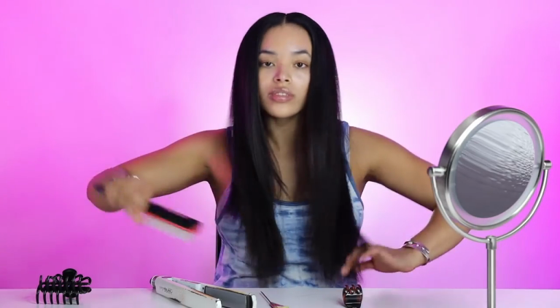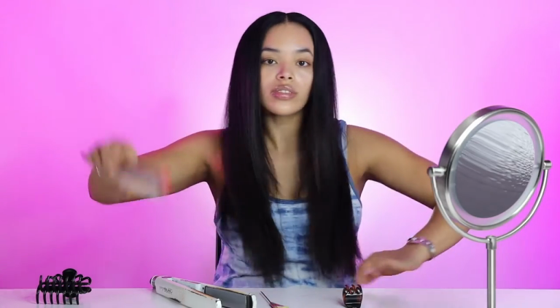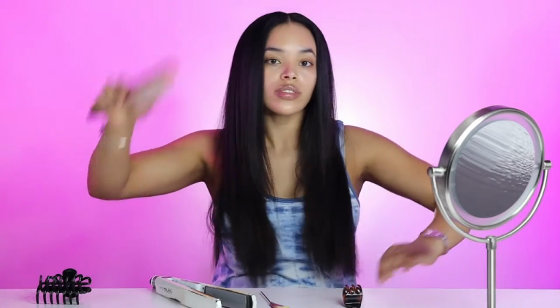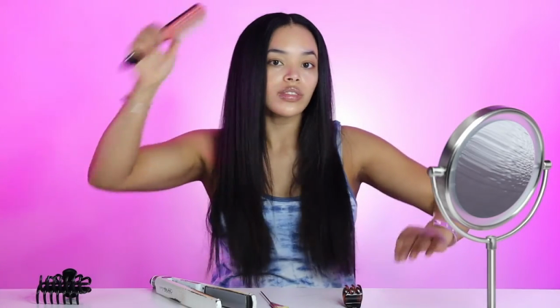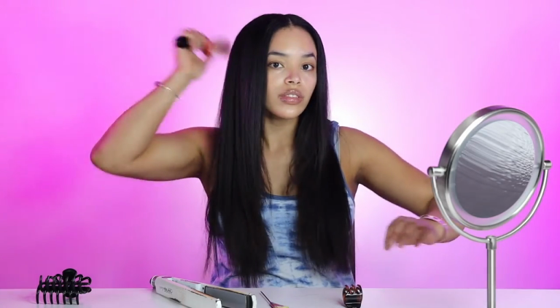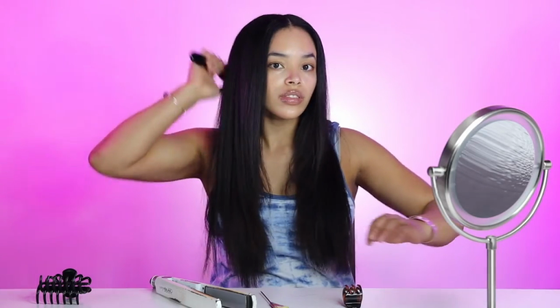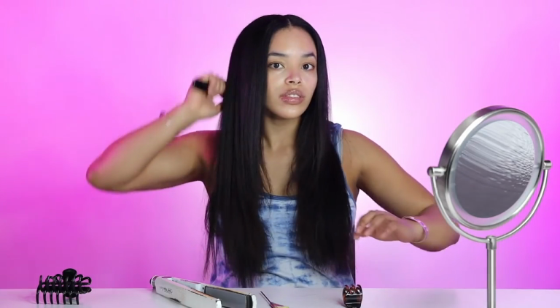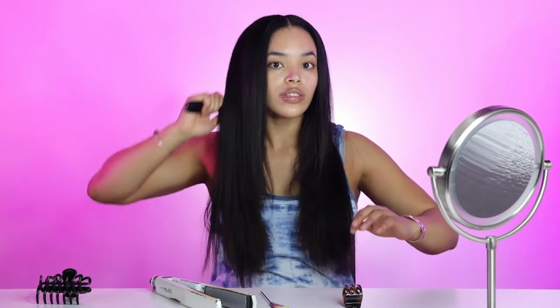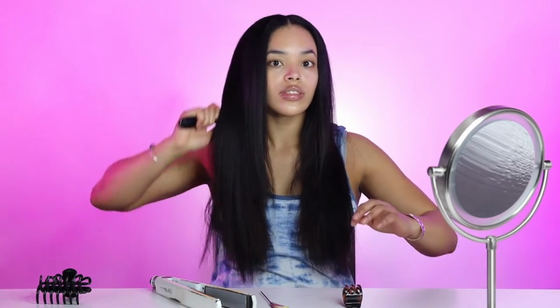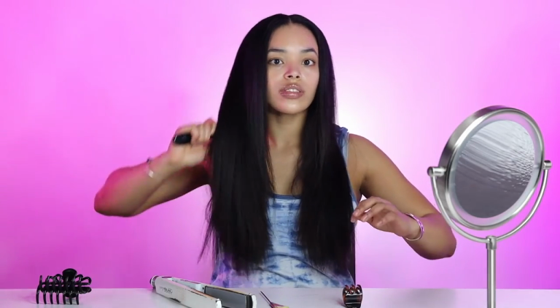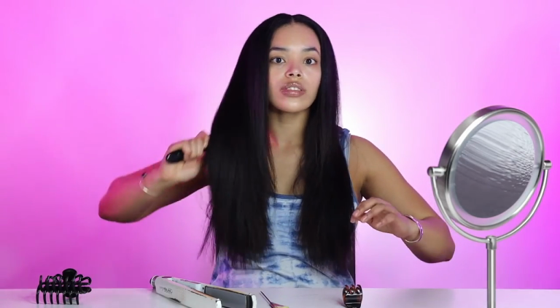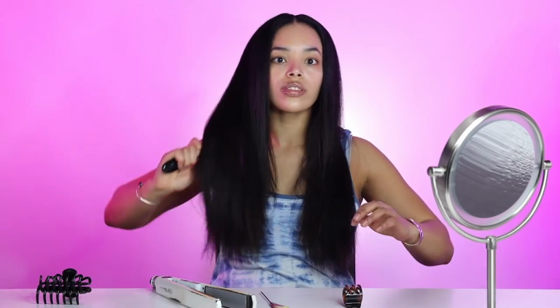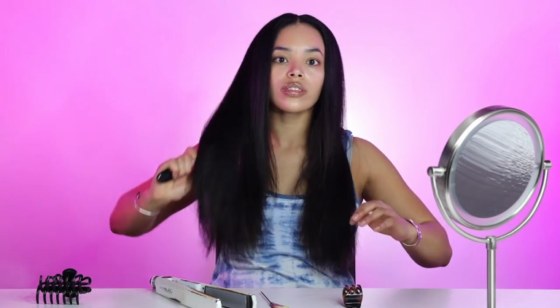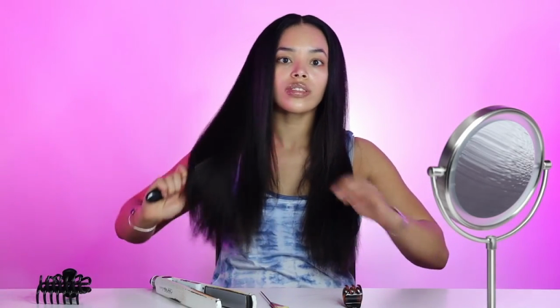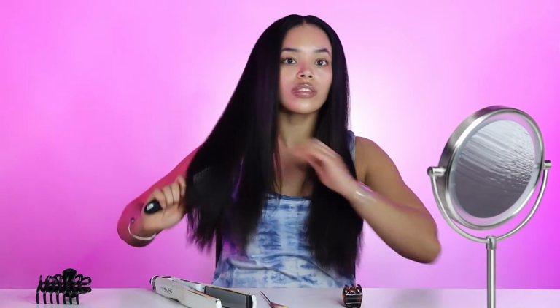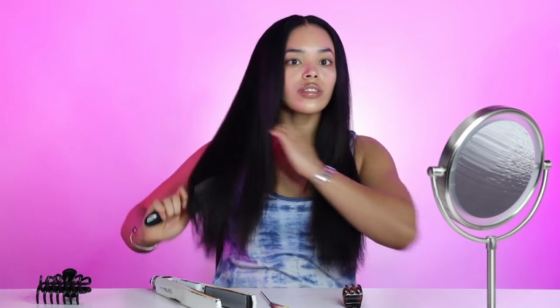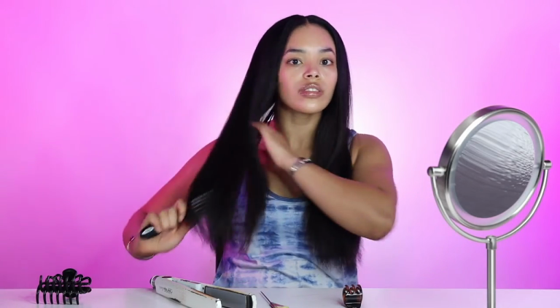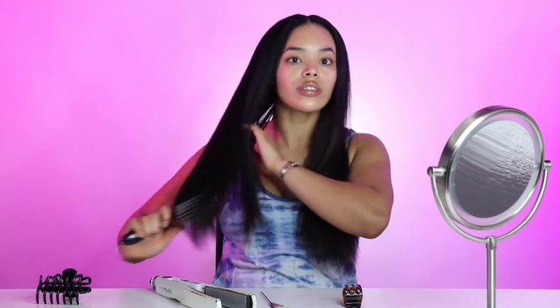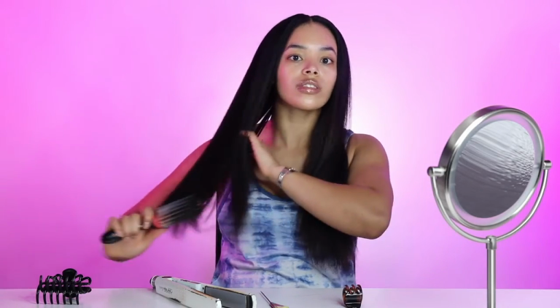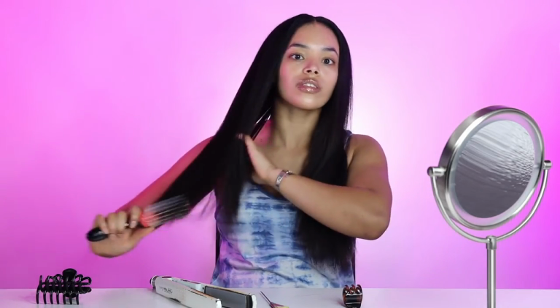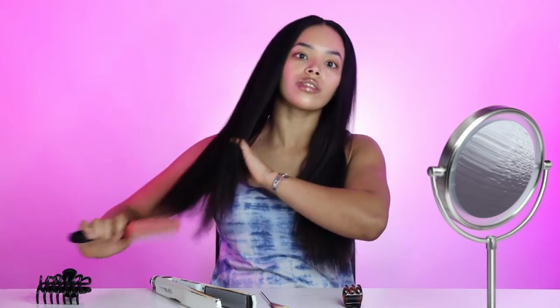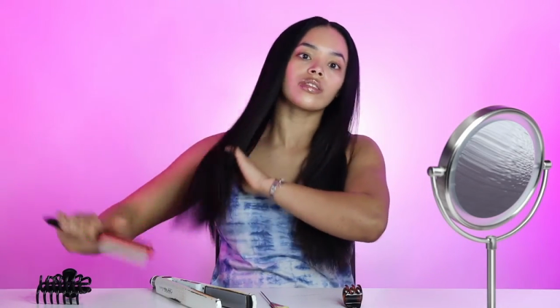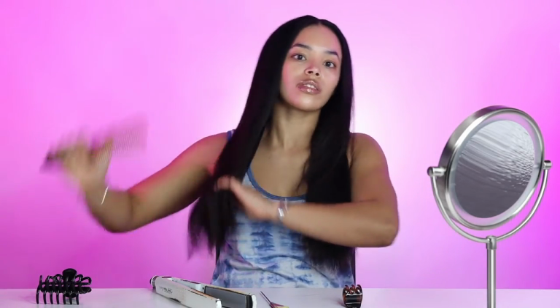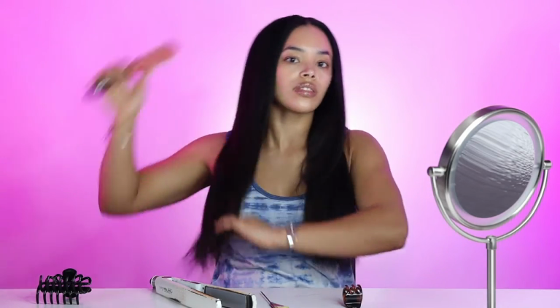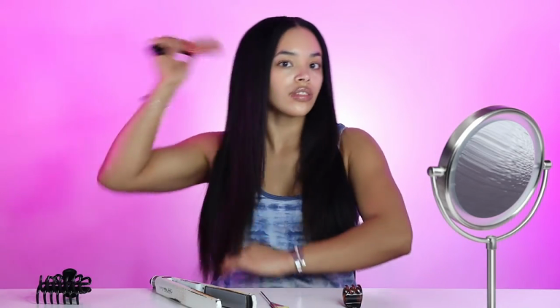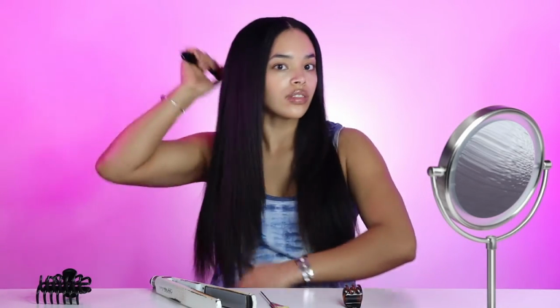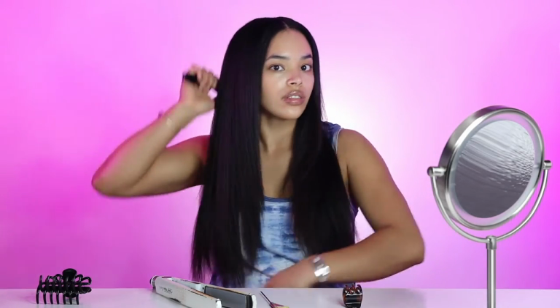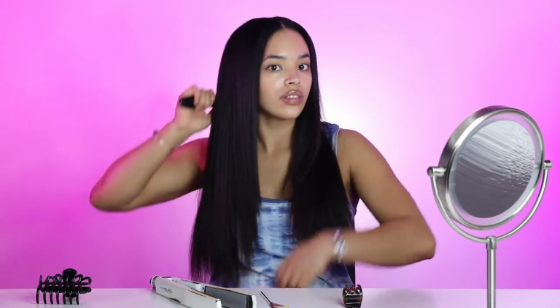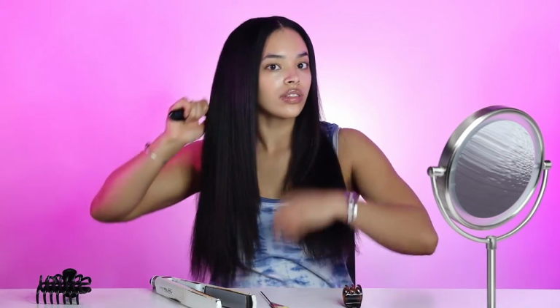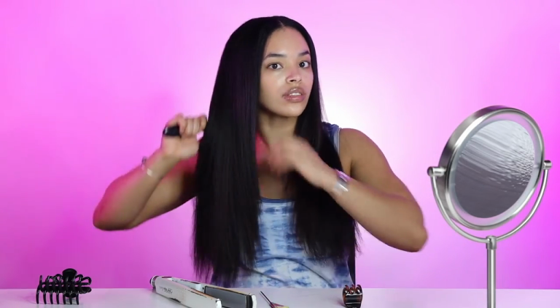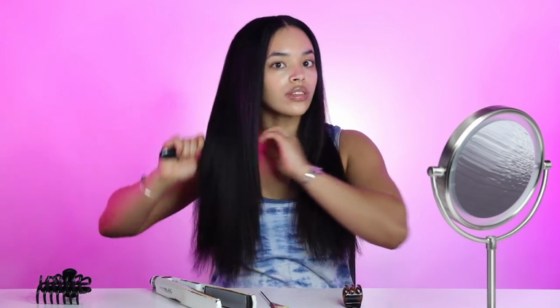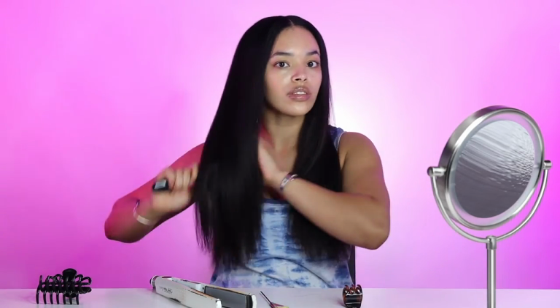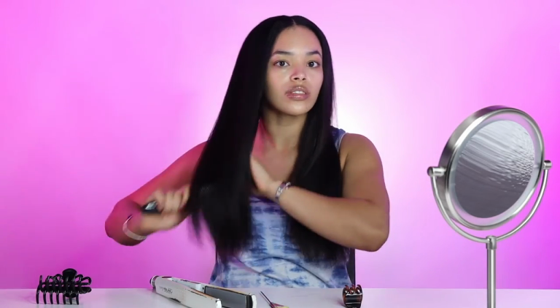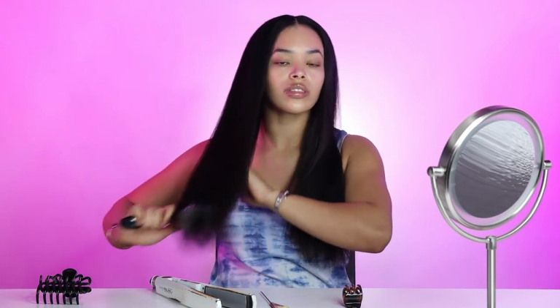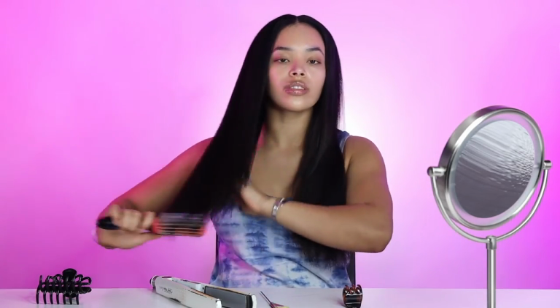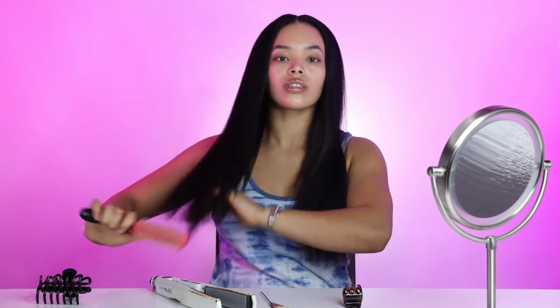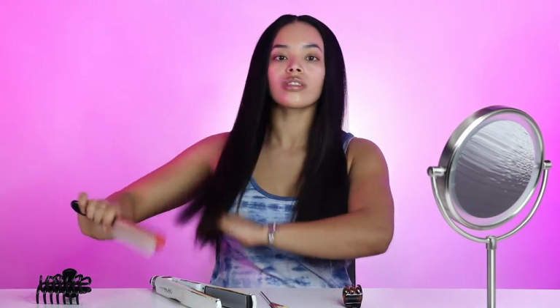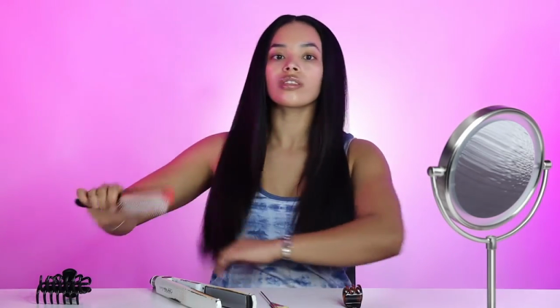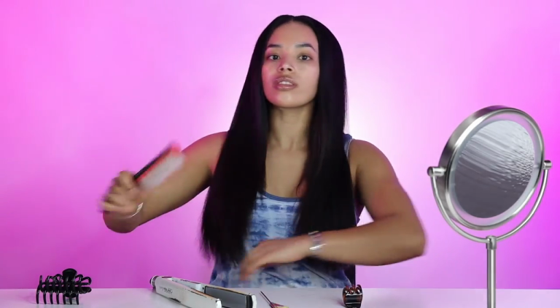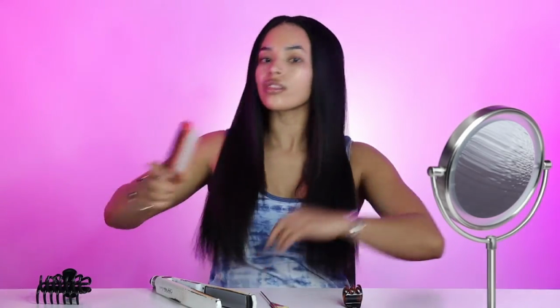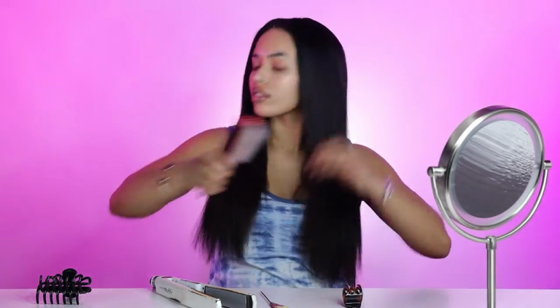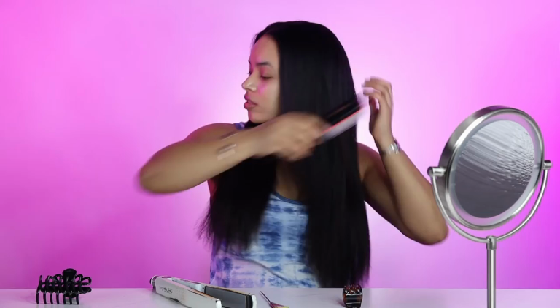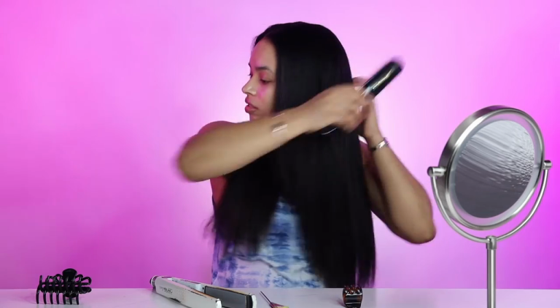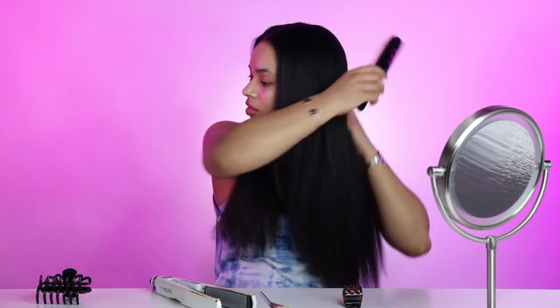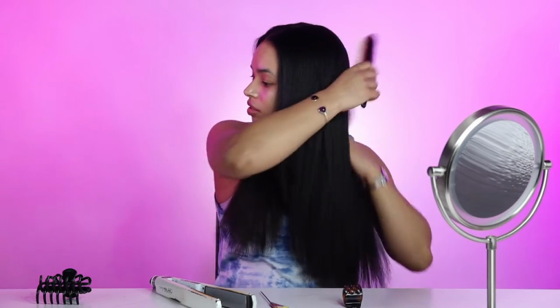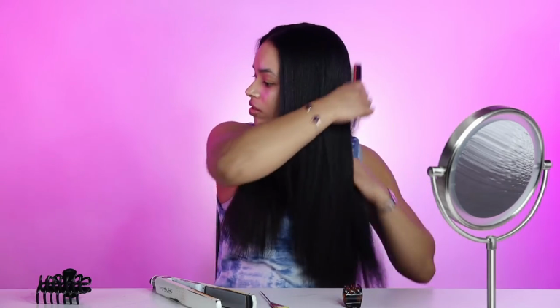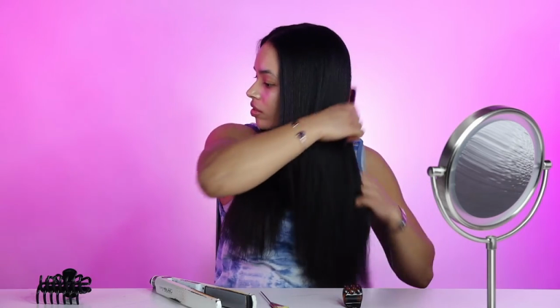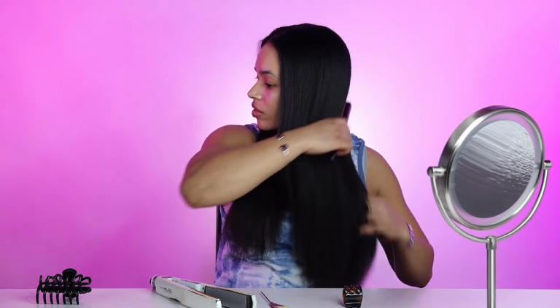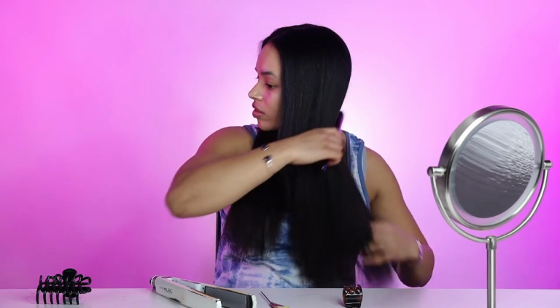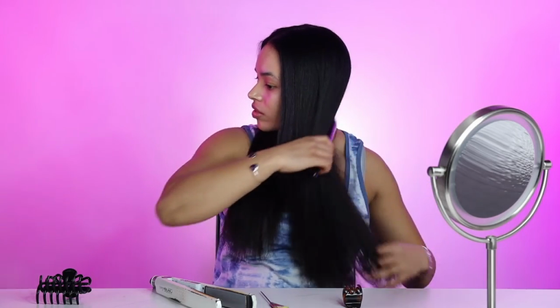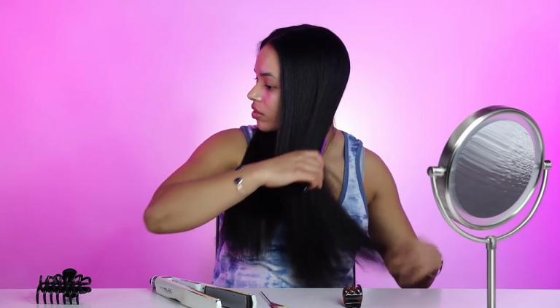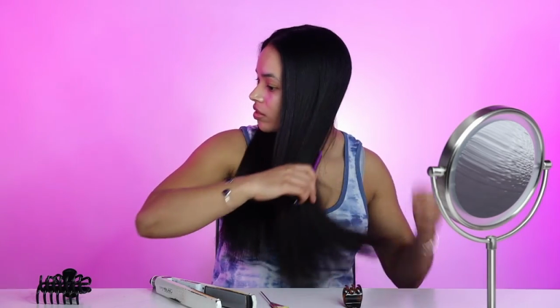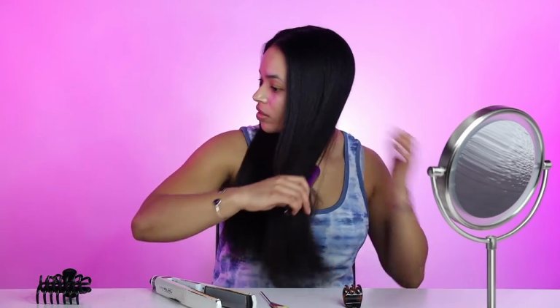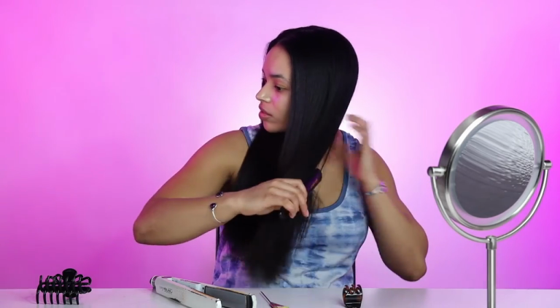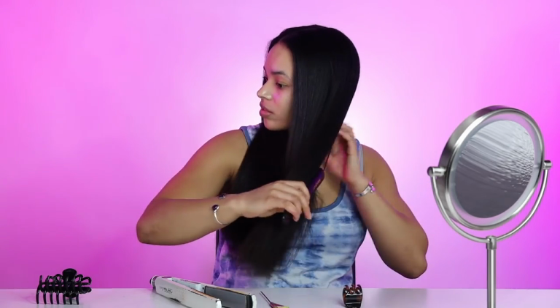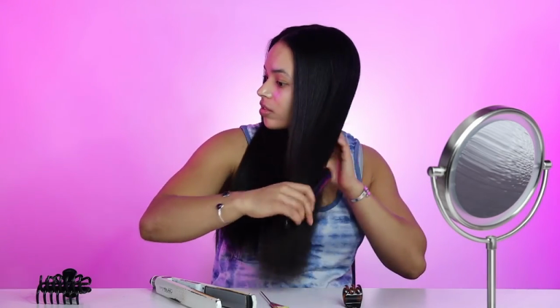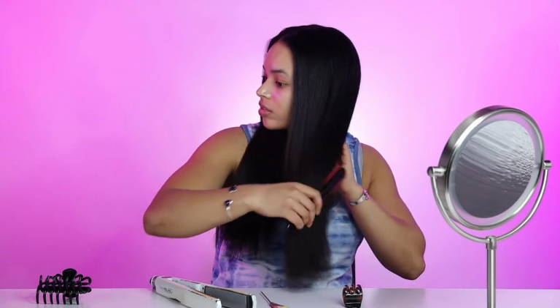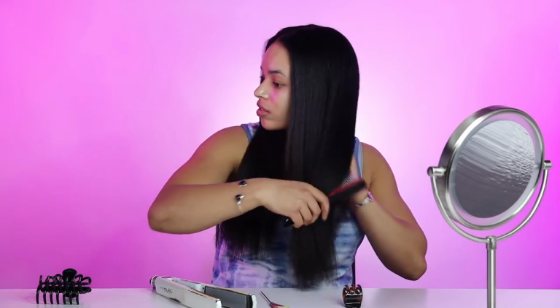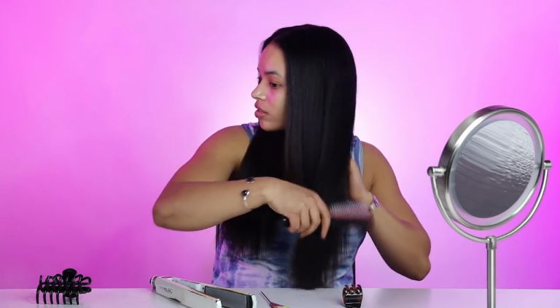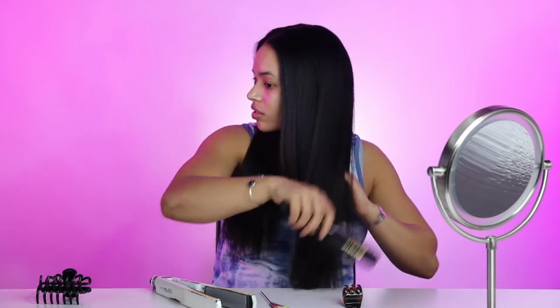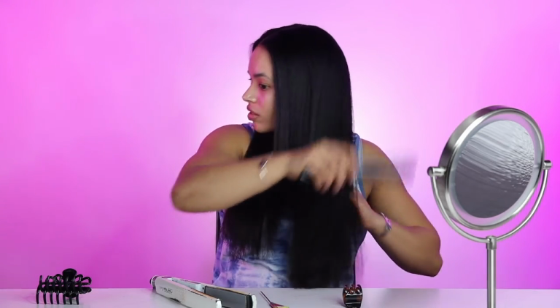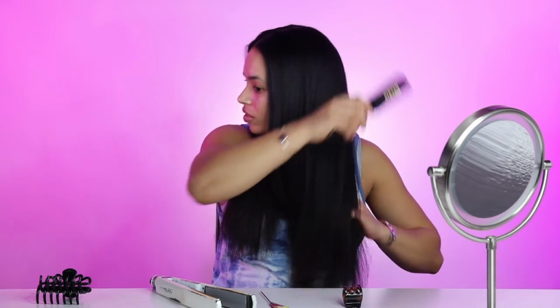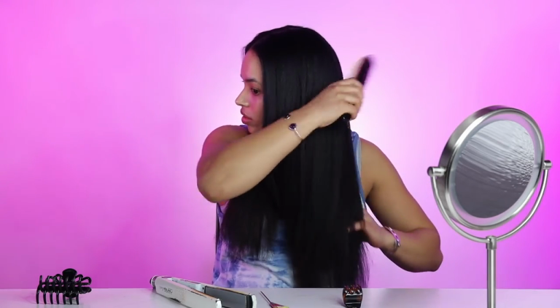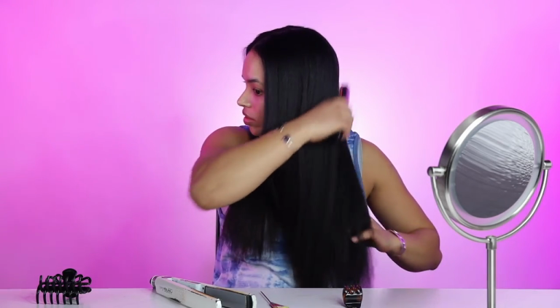Here I'm just brushing my hair out just to make sure that everything is laying very nicely and there are no tangles.